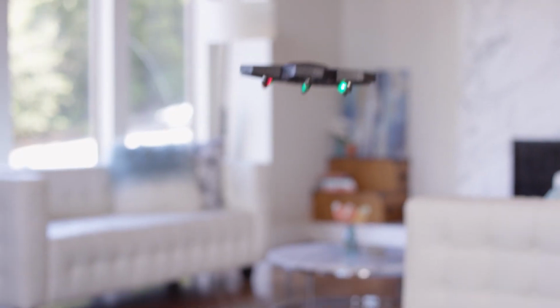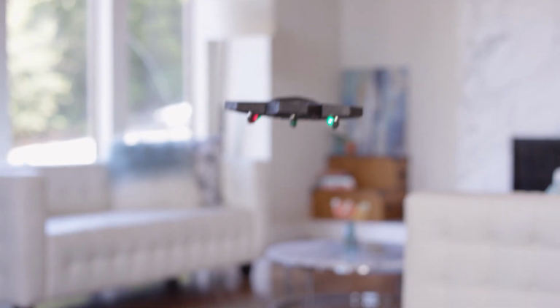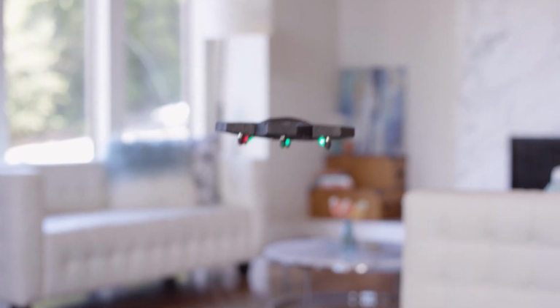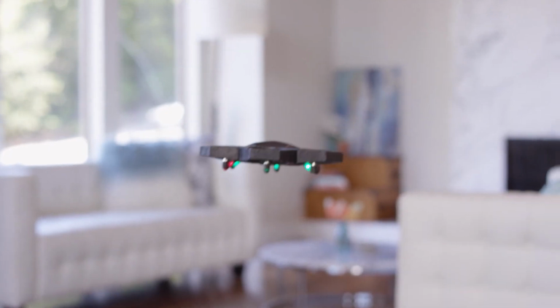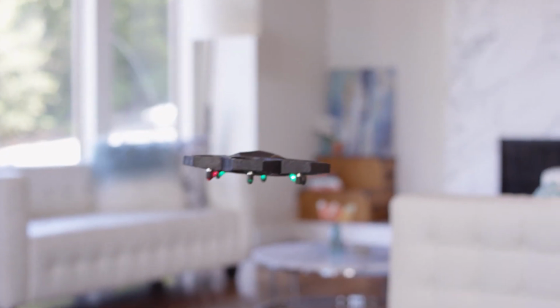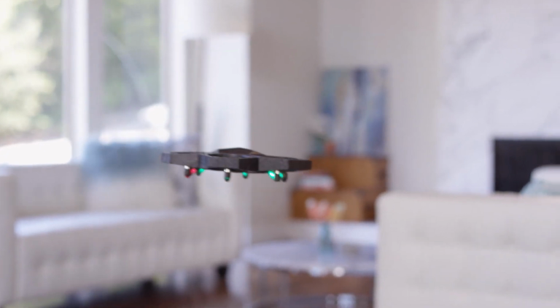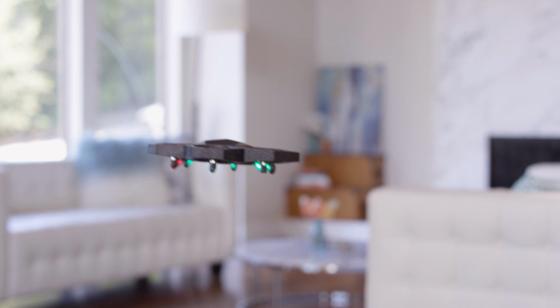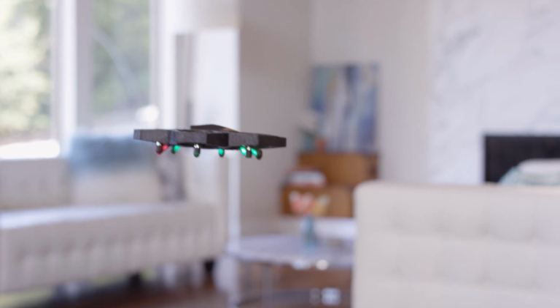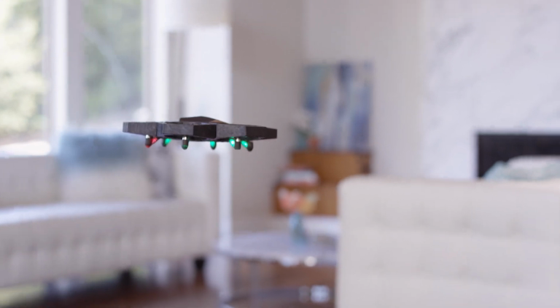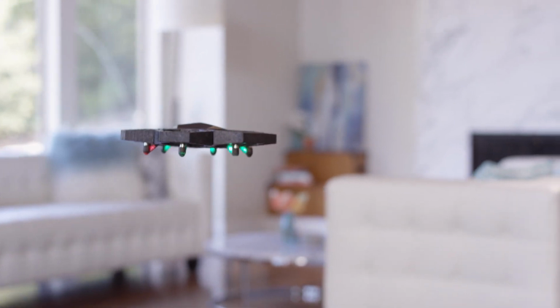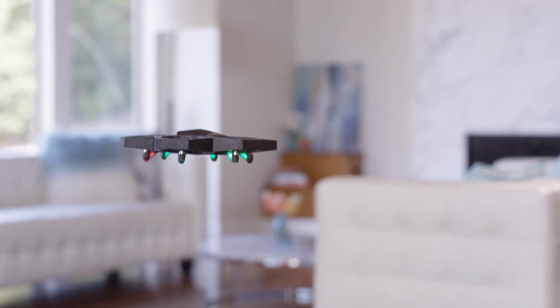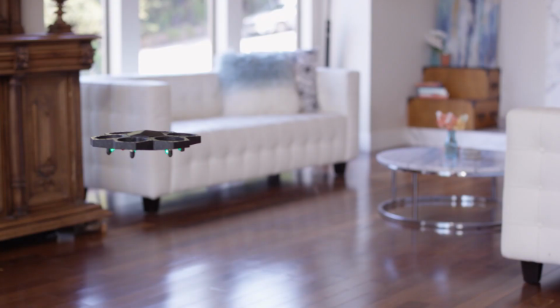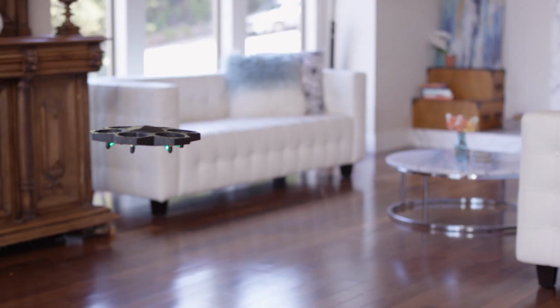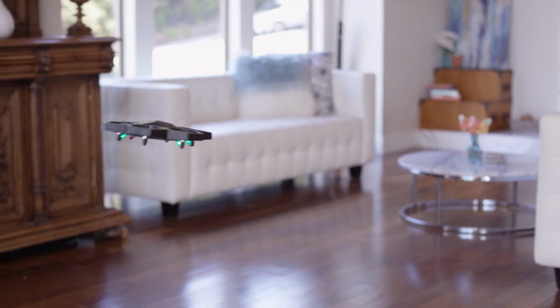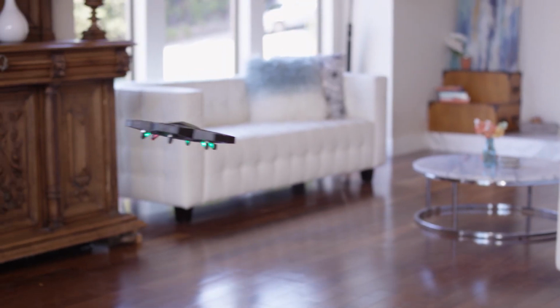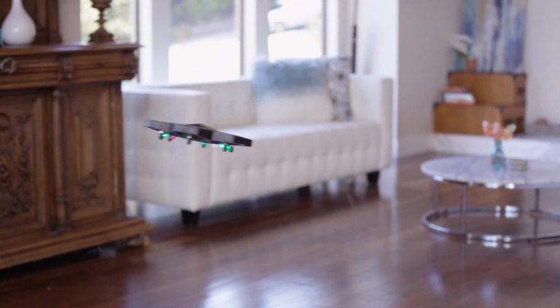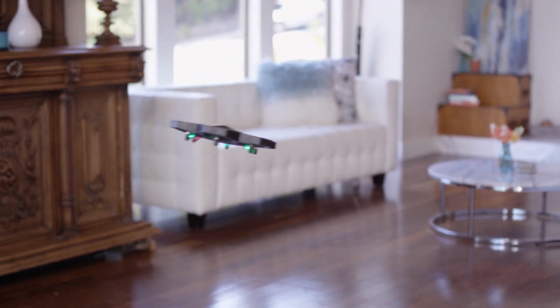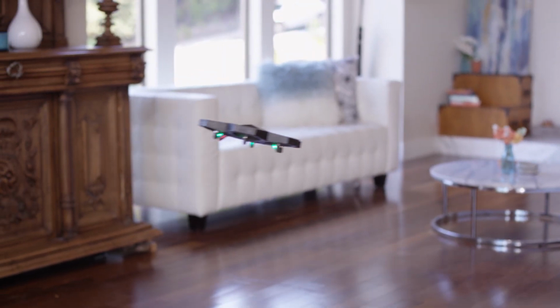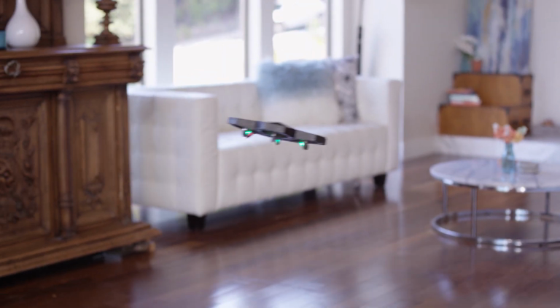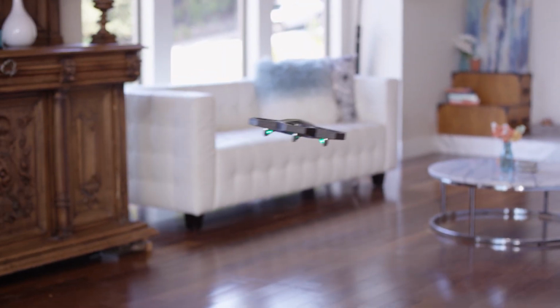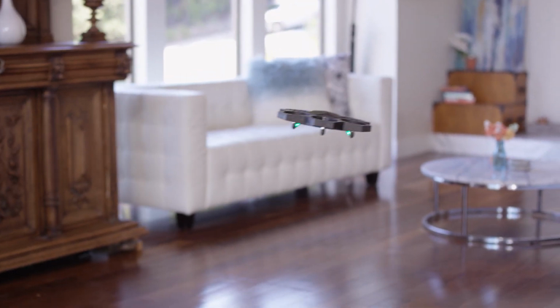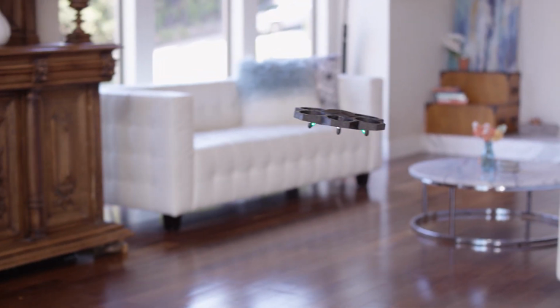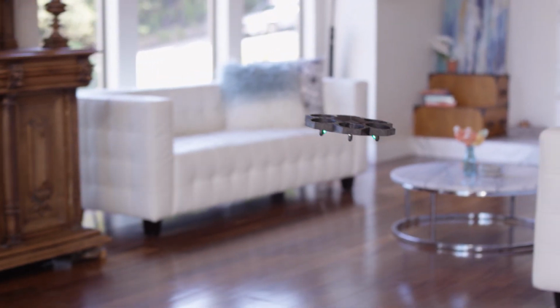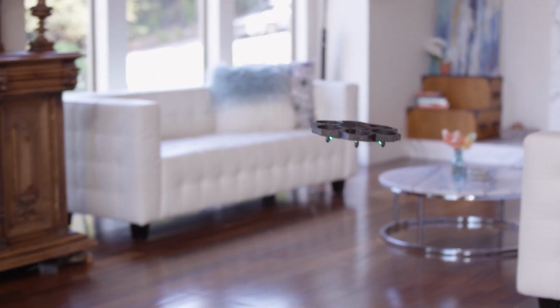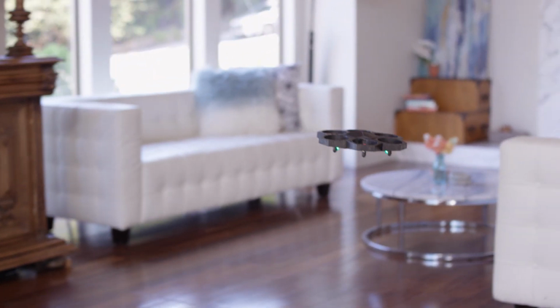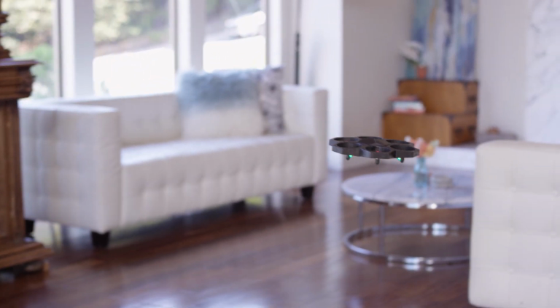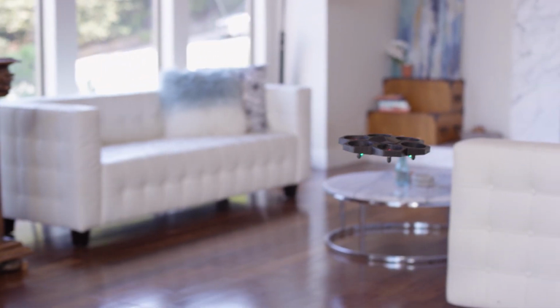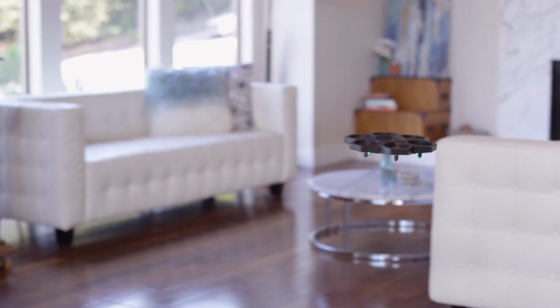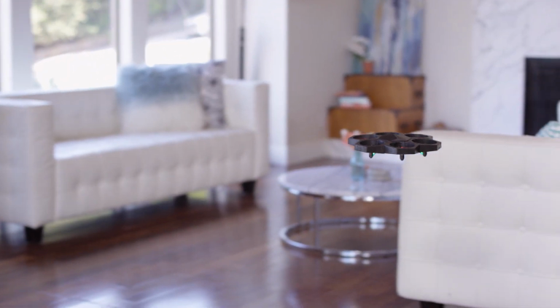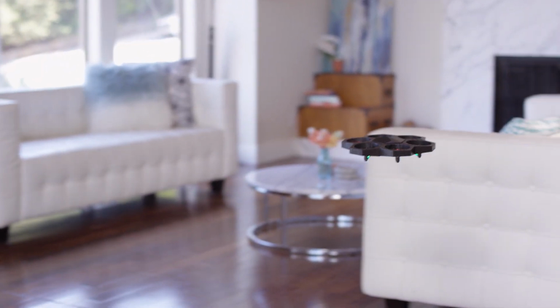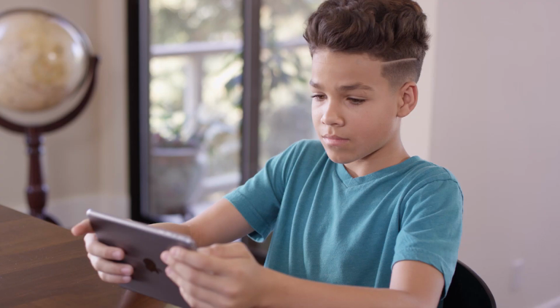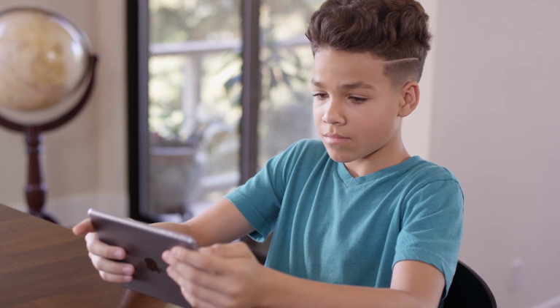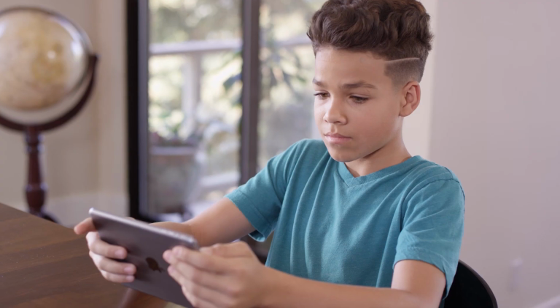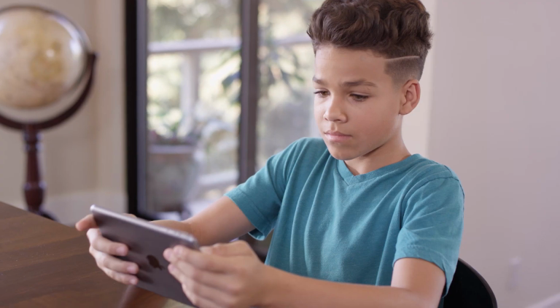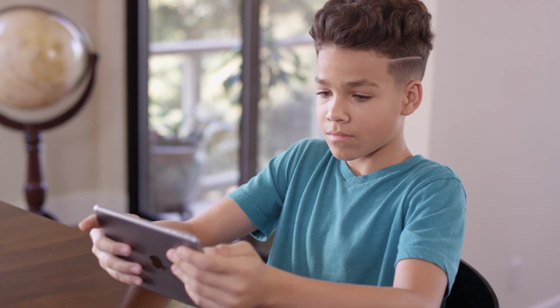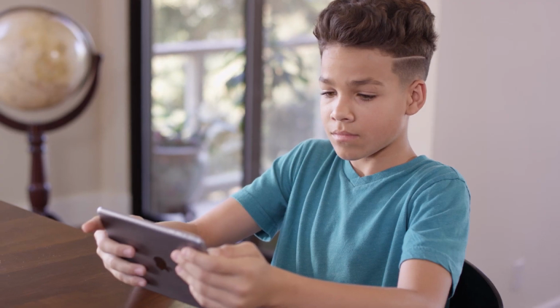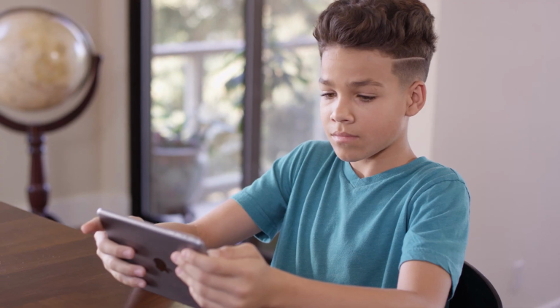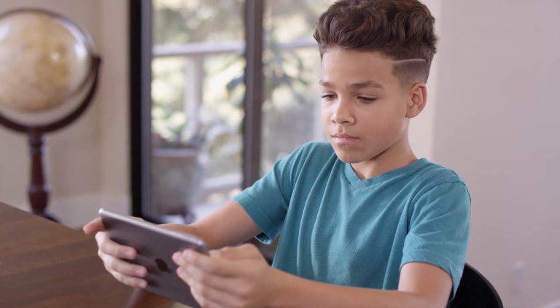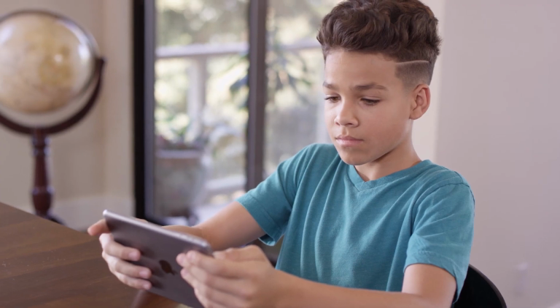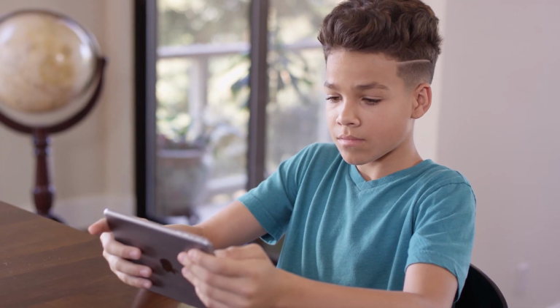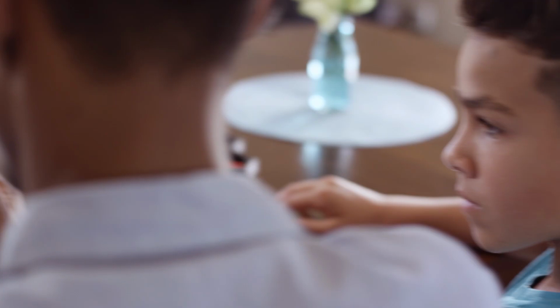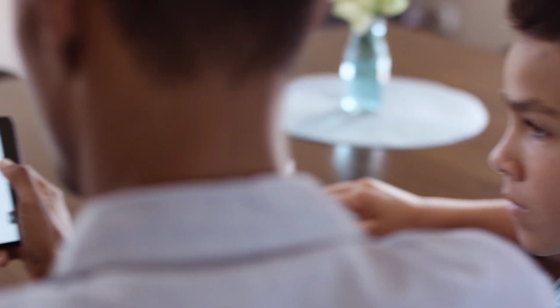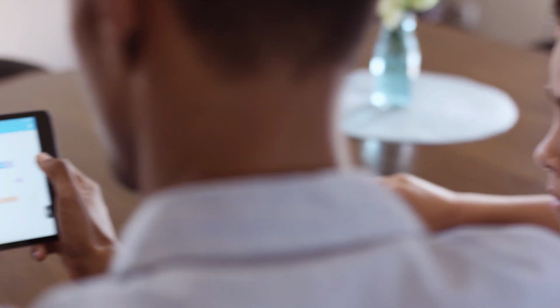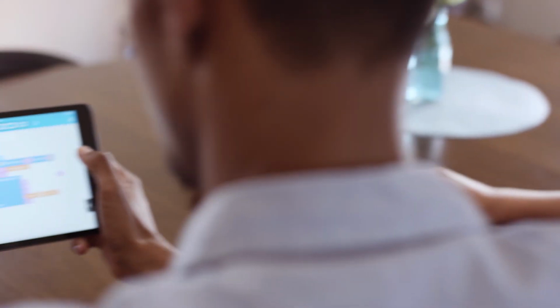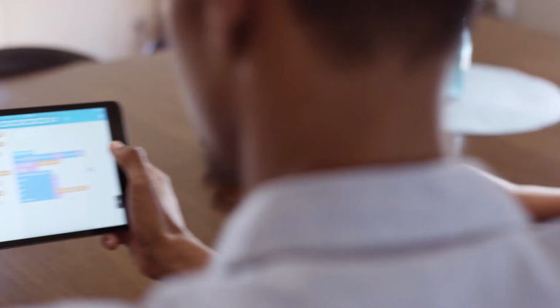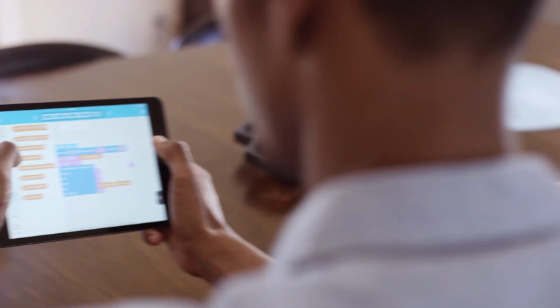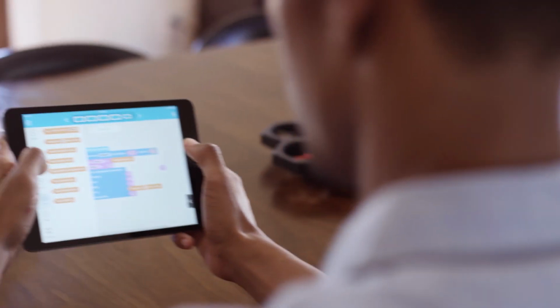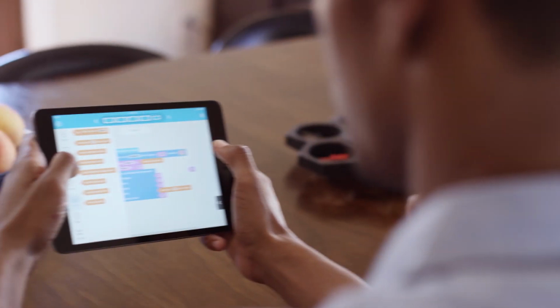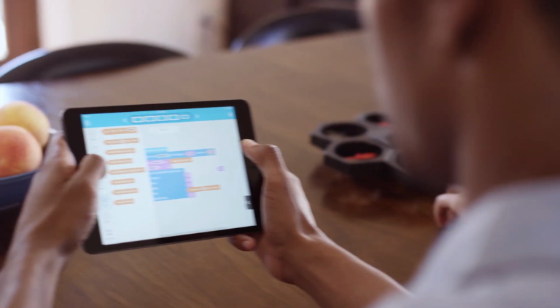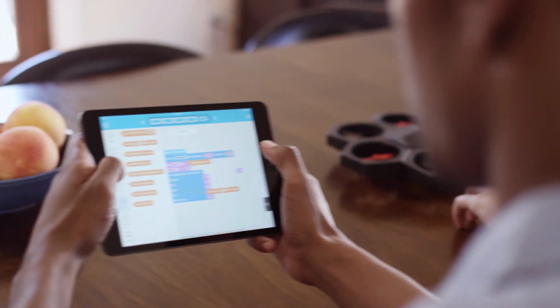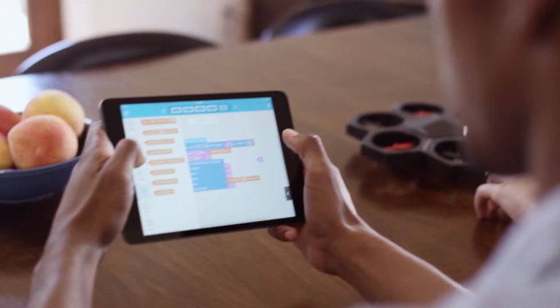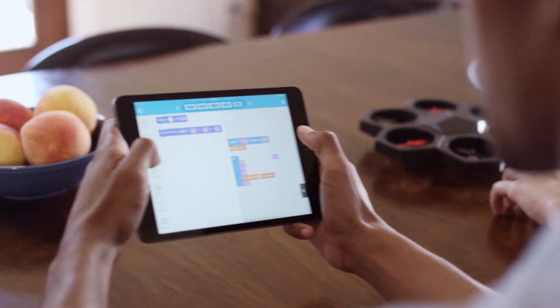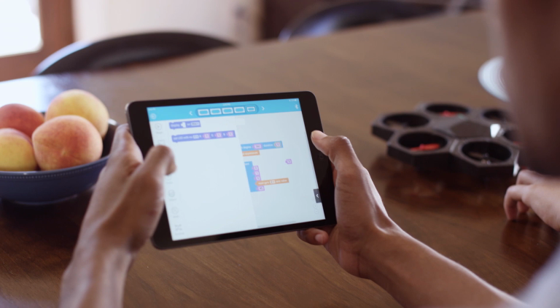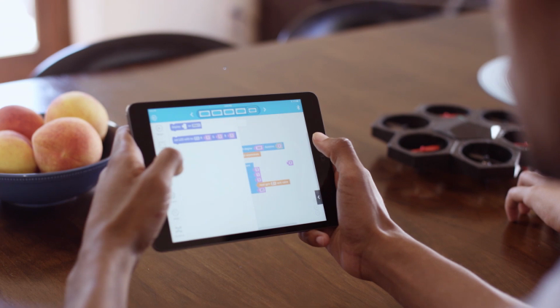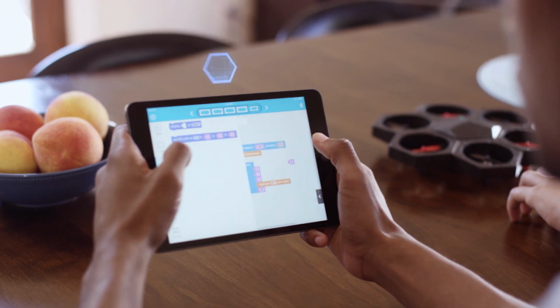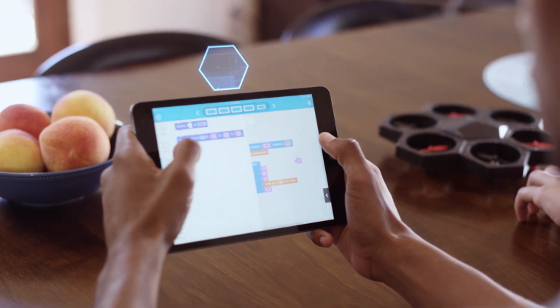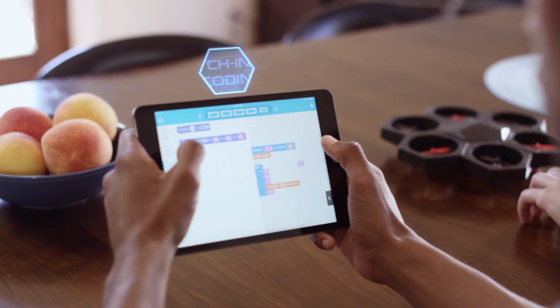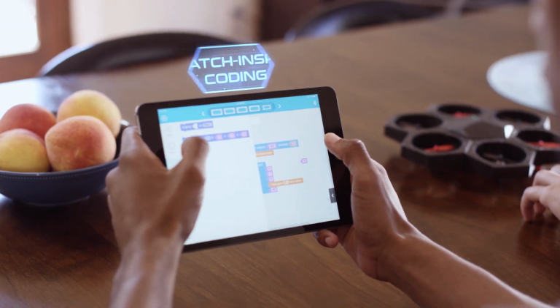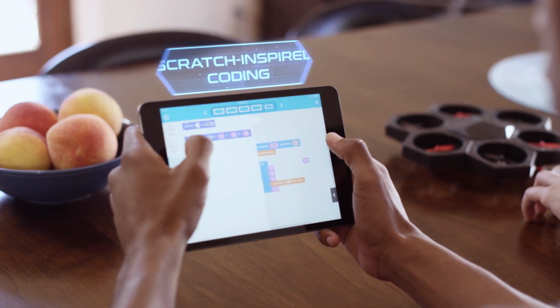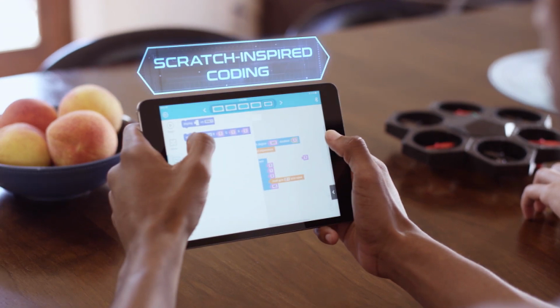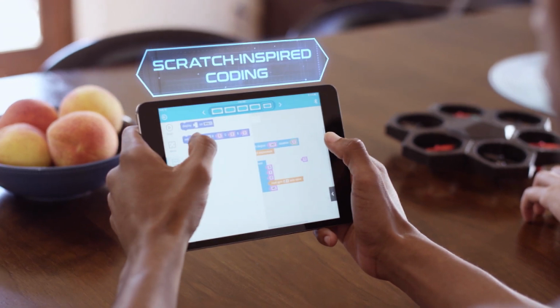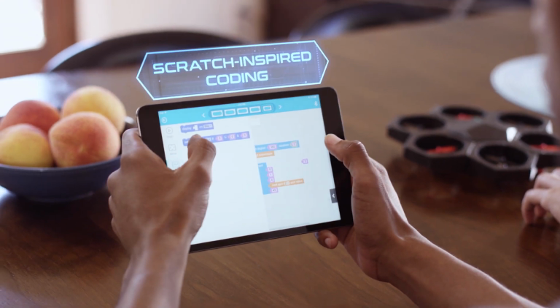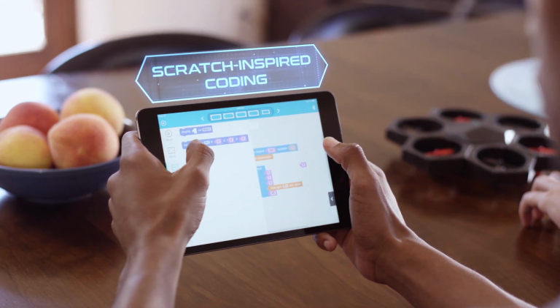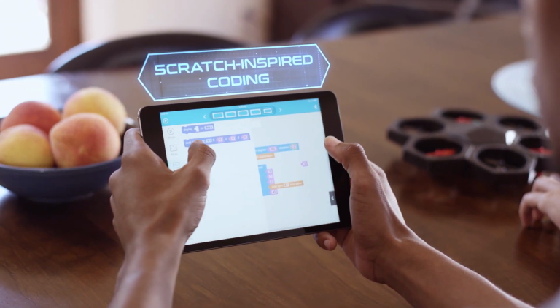AirBlock is amazing, not just because it's entertaining, but also because it's educational. It teaches kids, and big kids, about coding and aerodynamics.